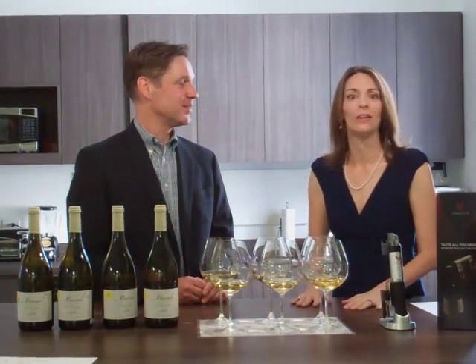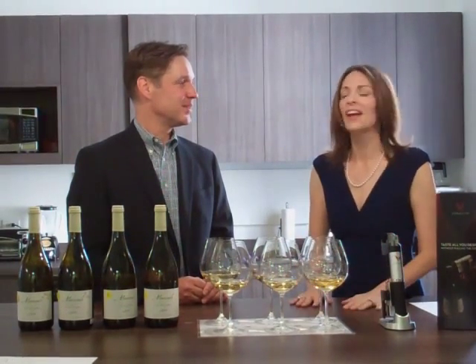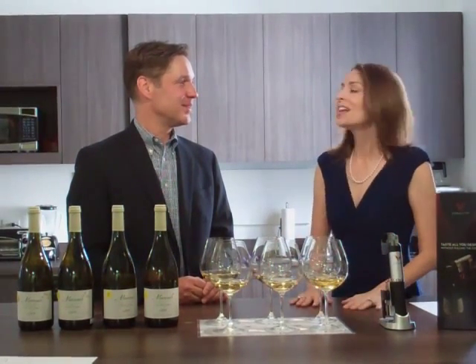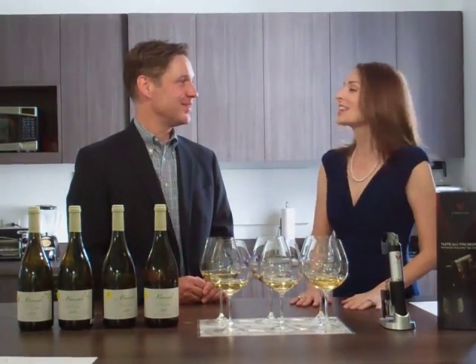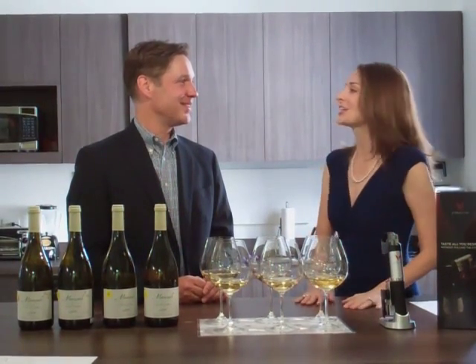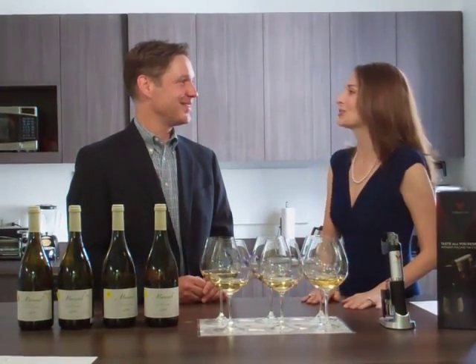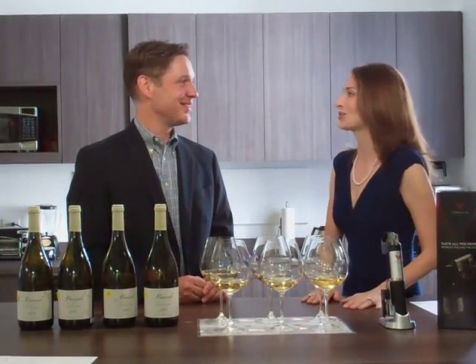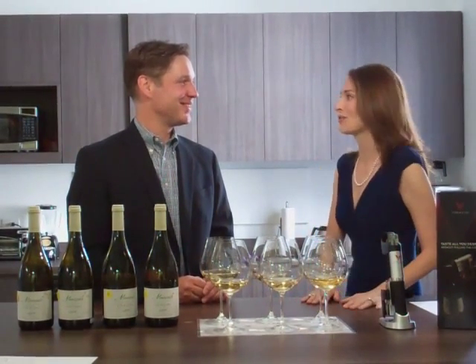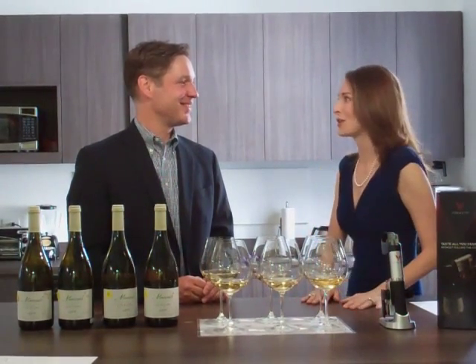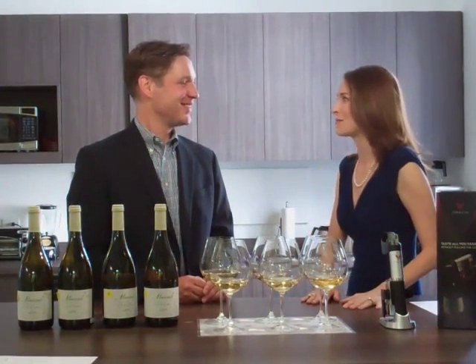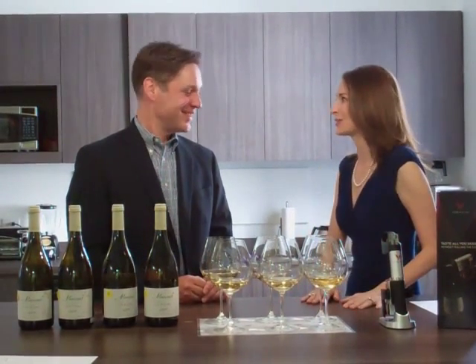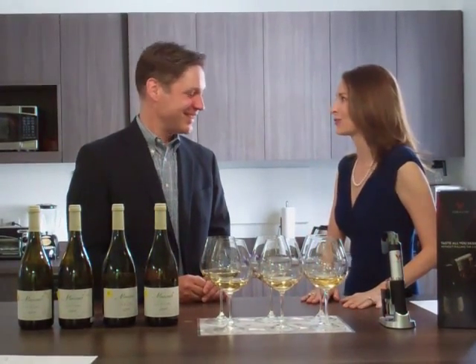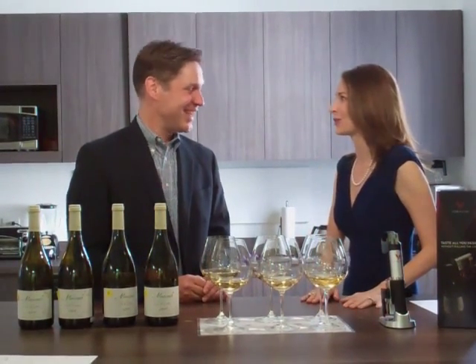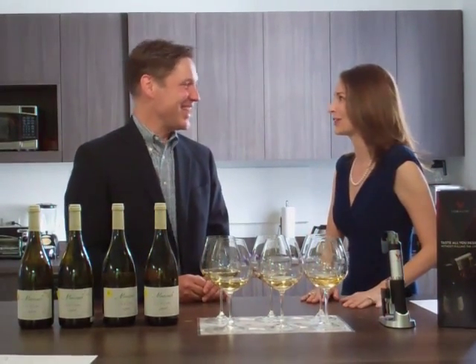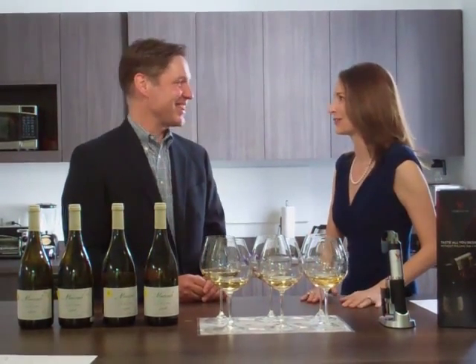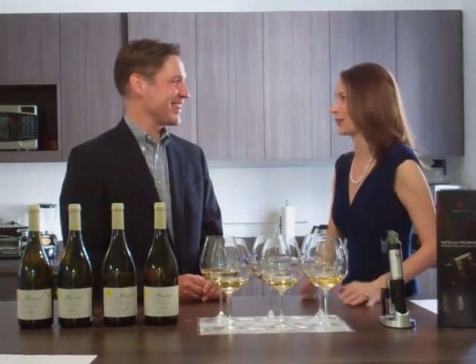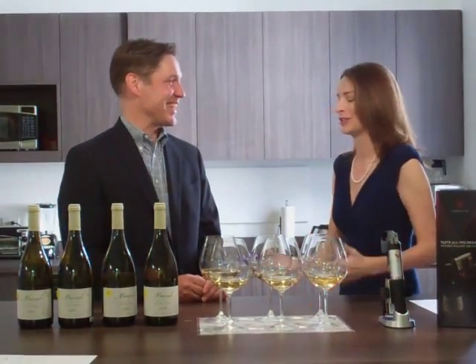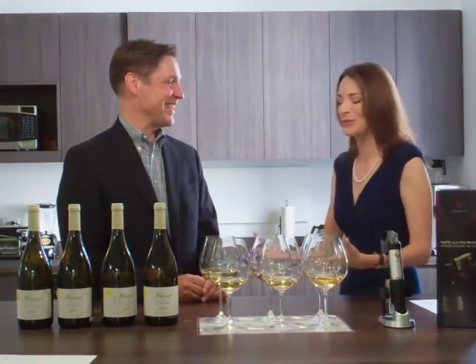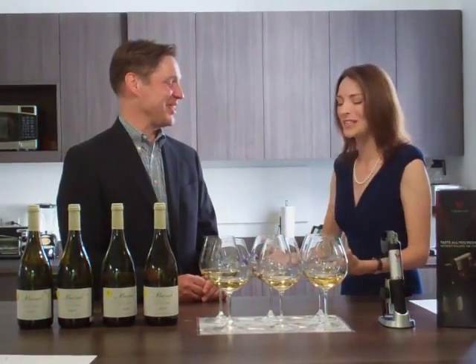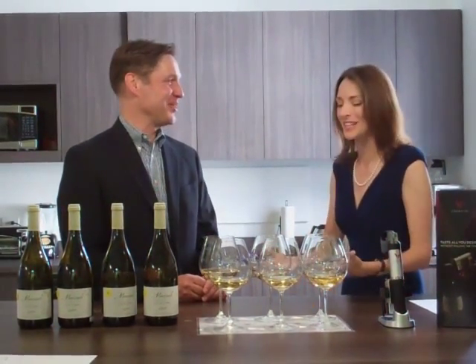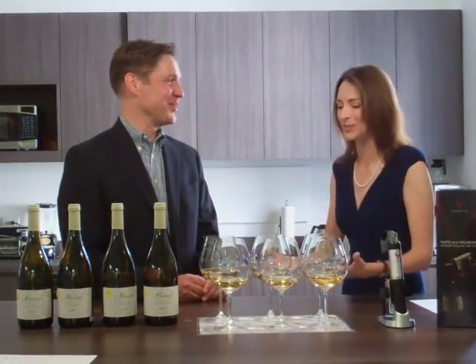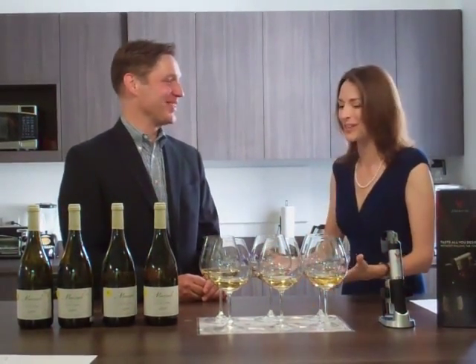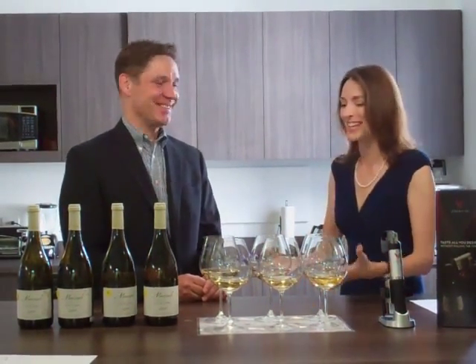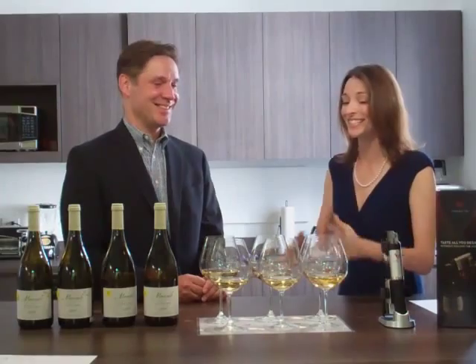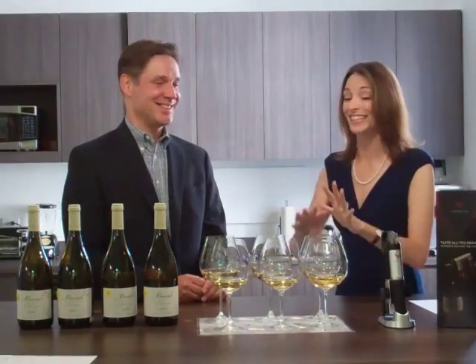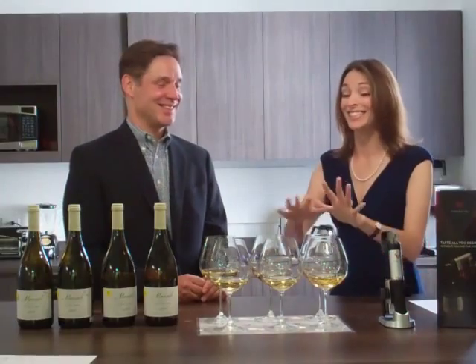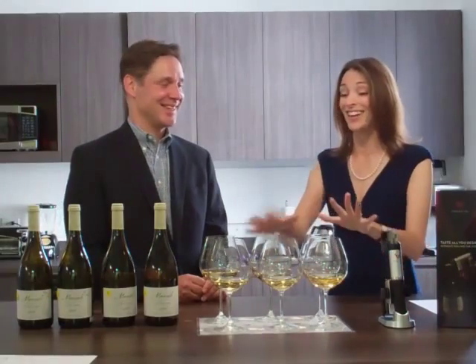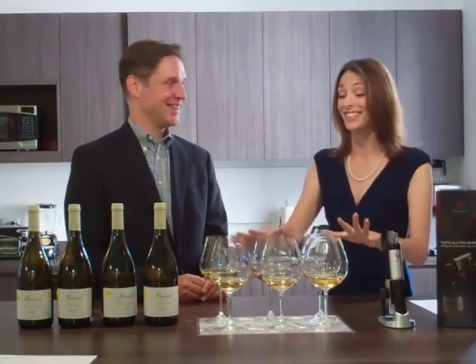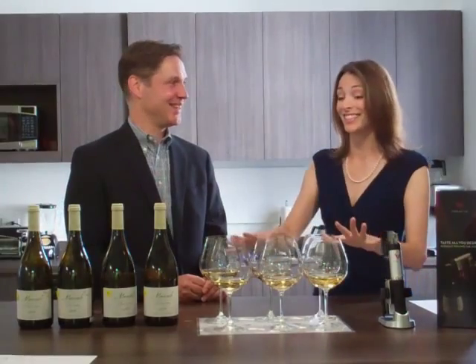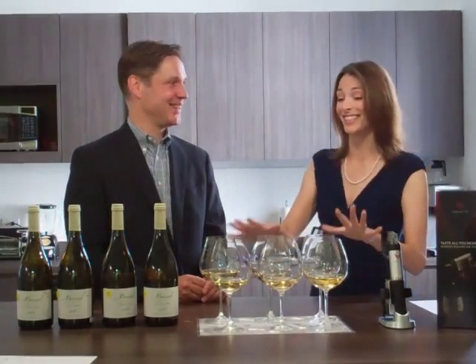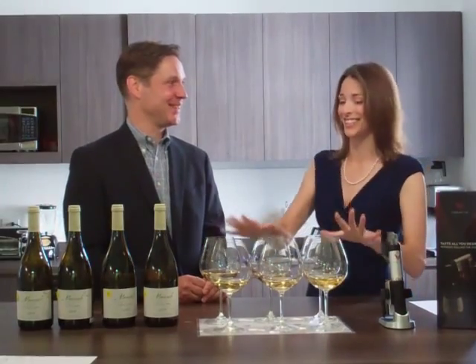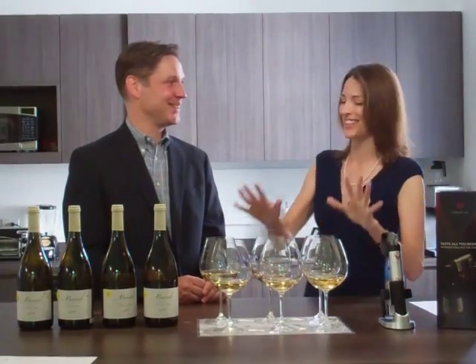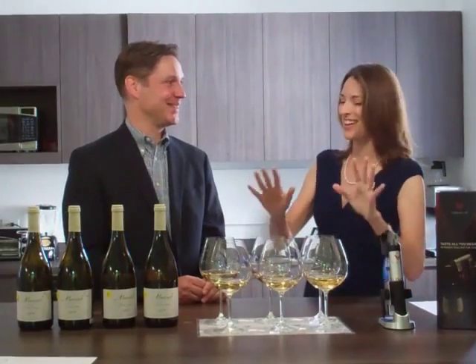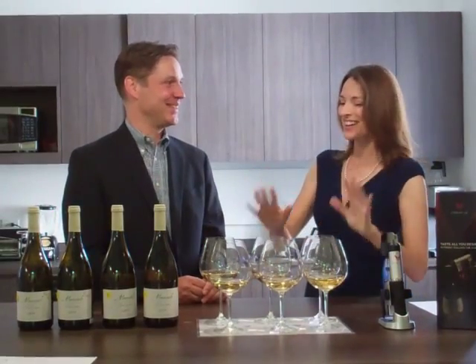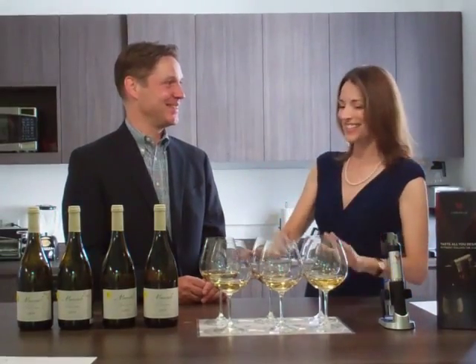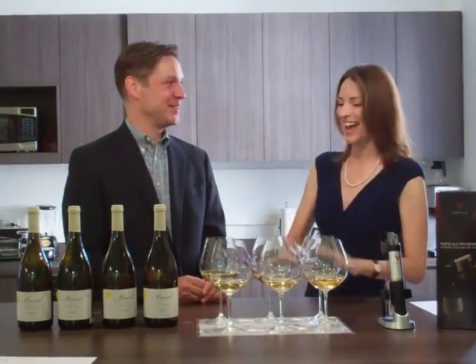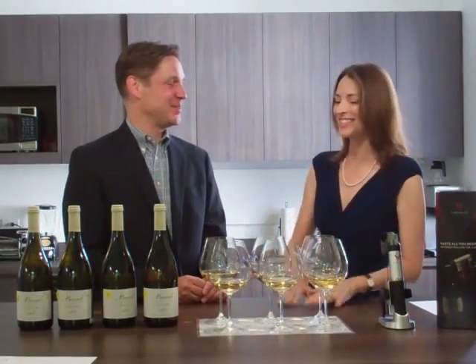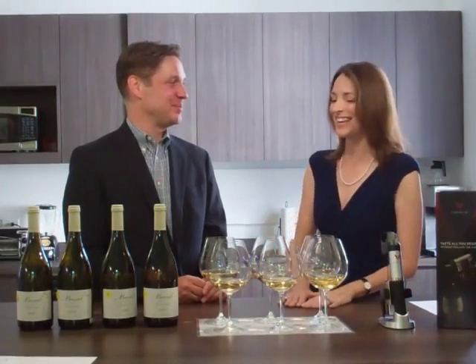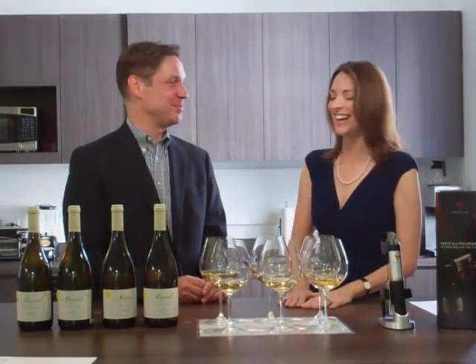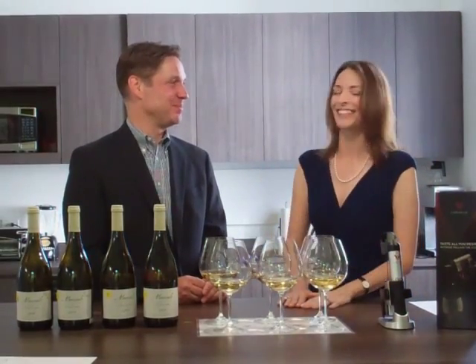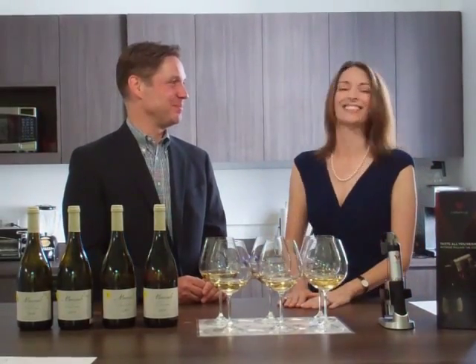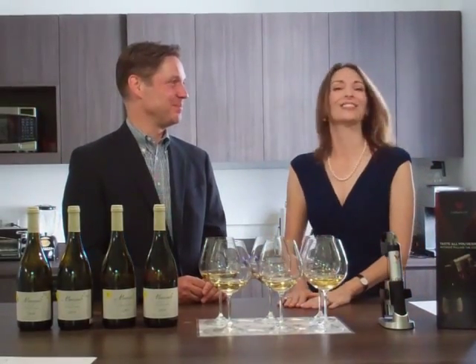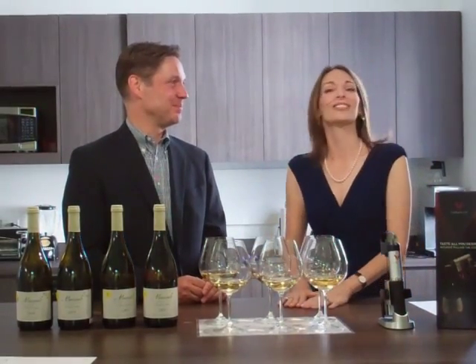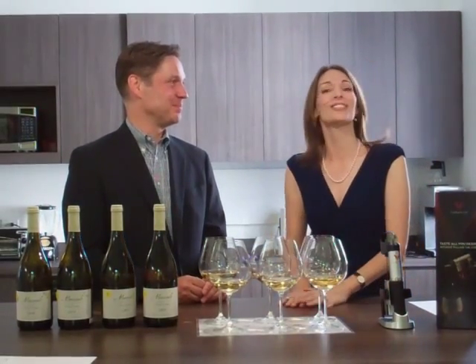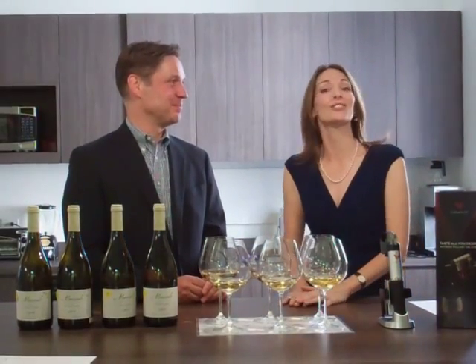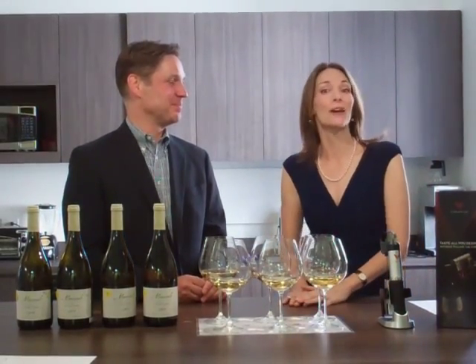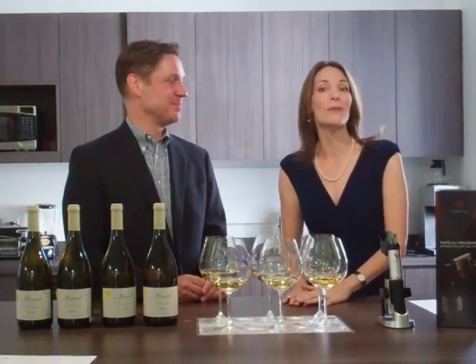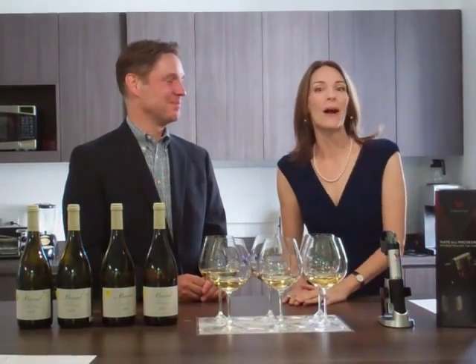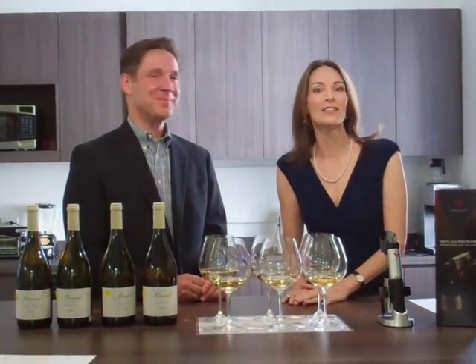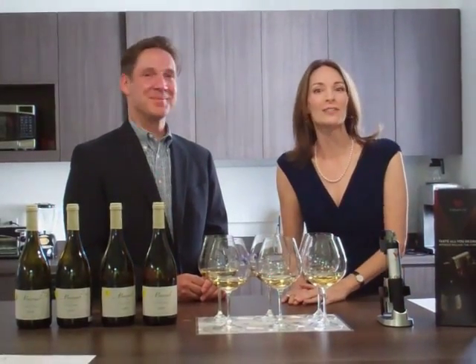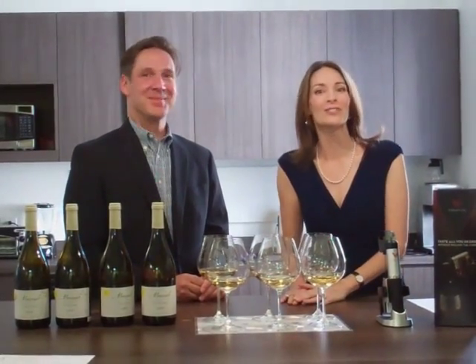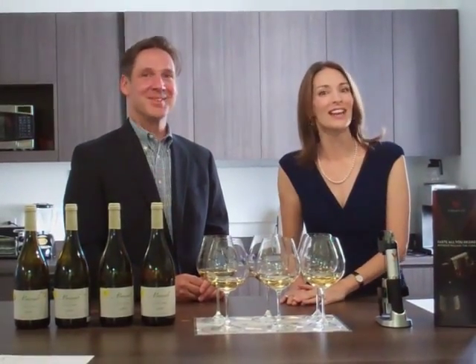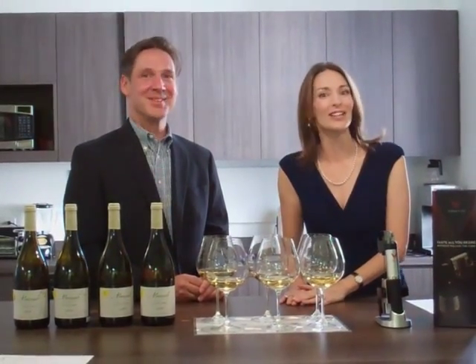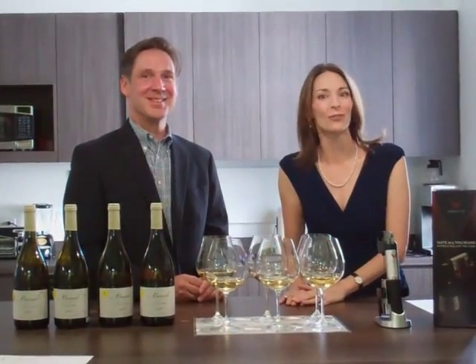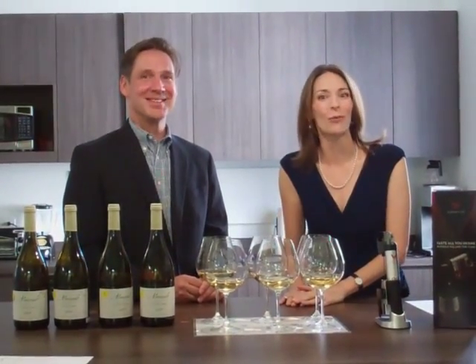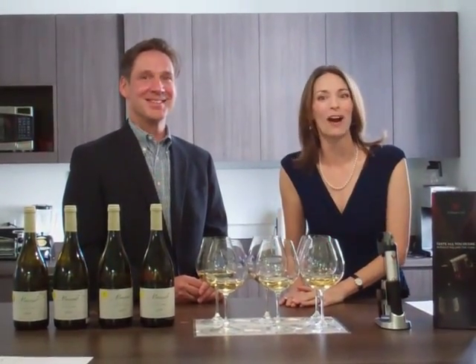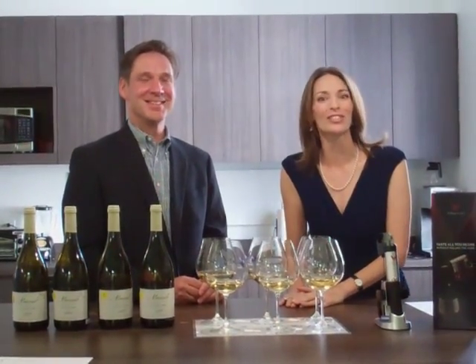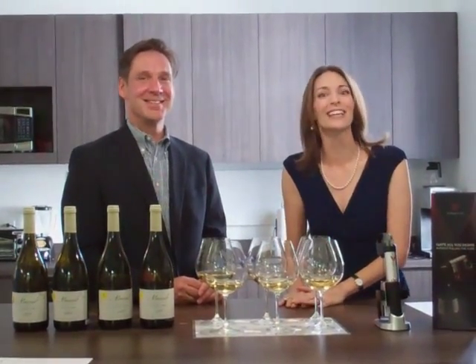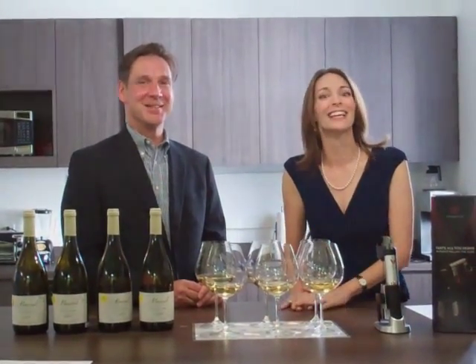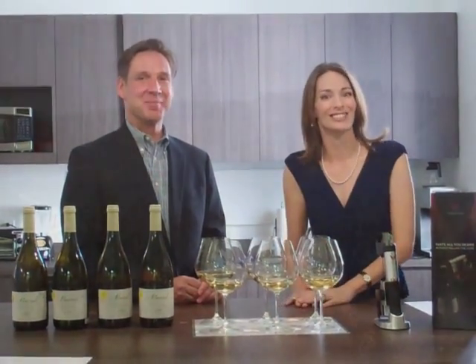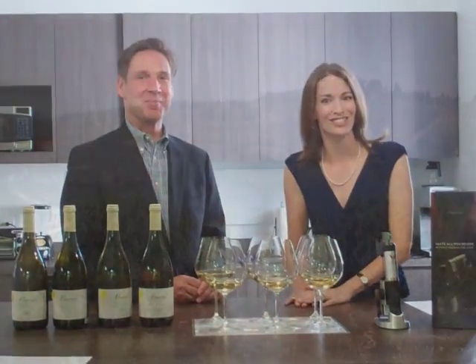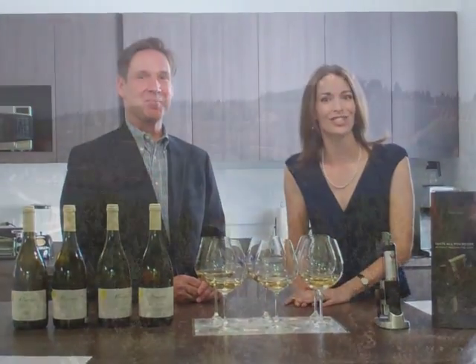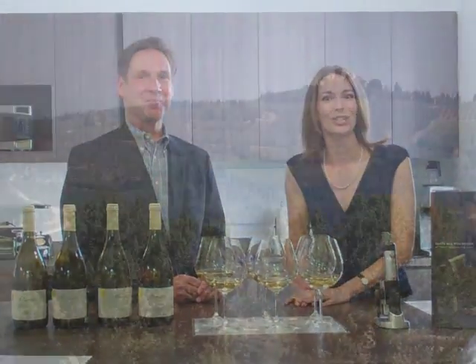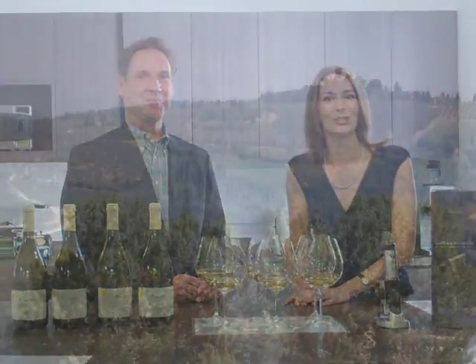Thank you so very much for doing this with us and conducting this test. This is Great Wine News. Thank you for watching, and cheers.